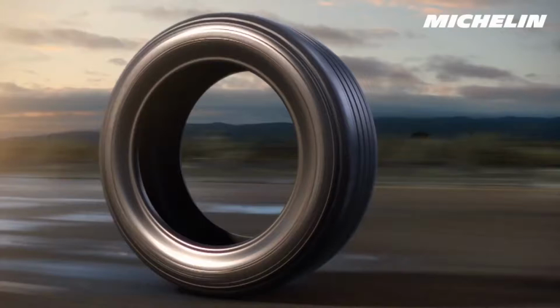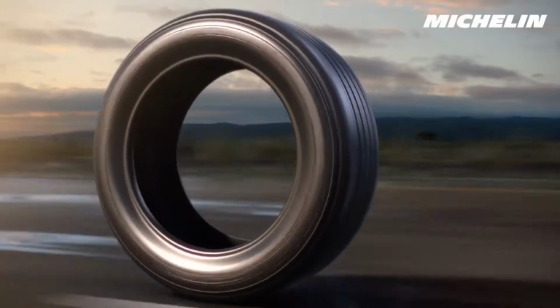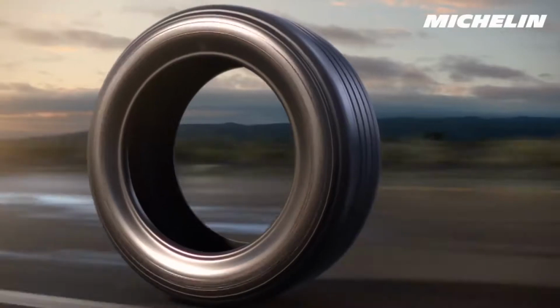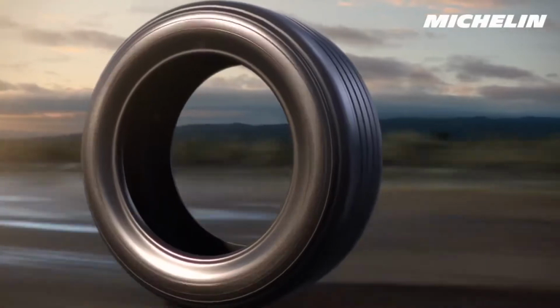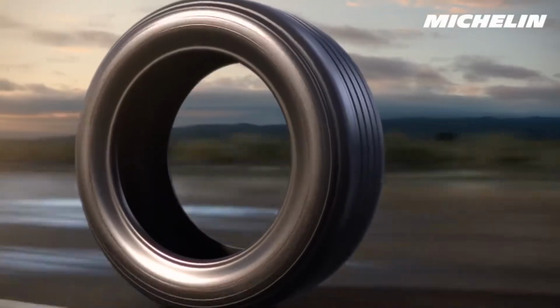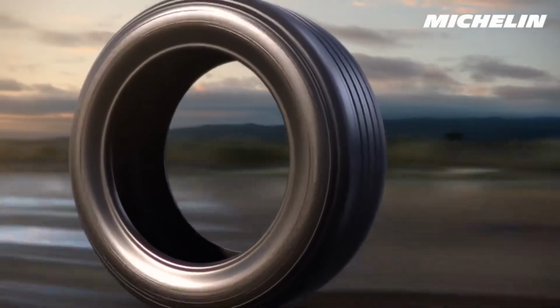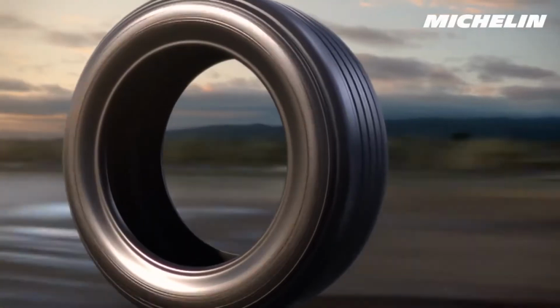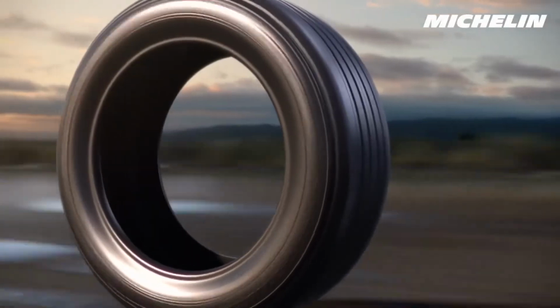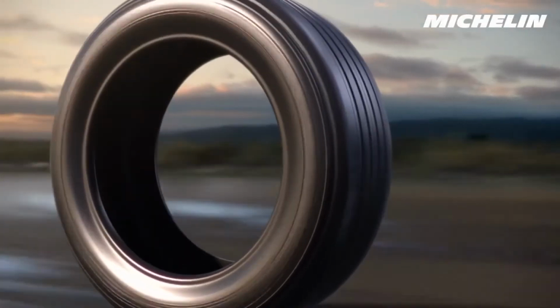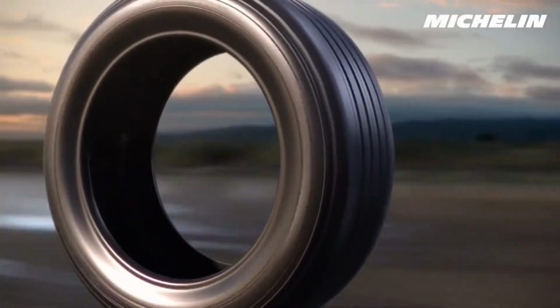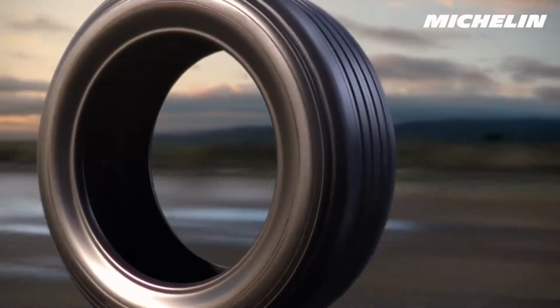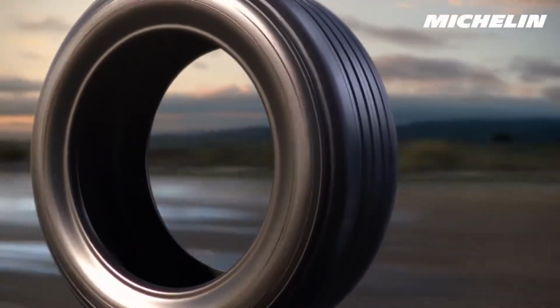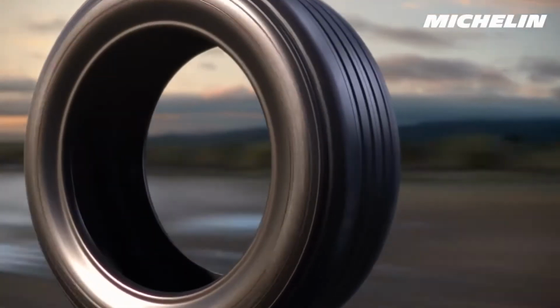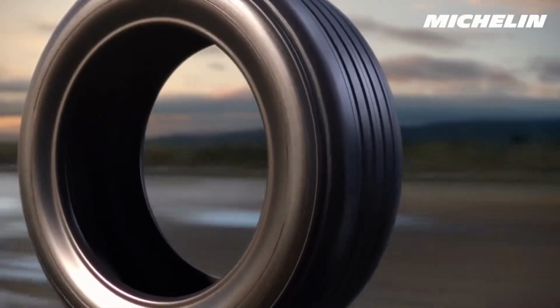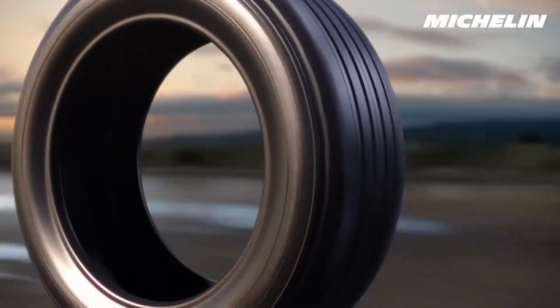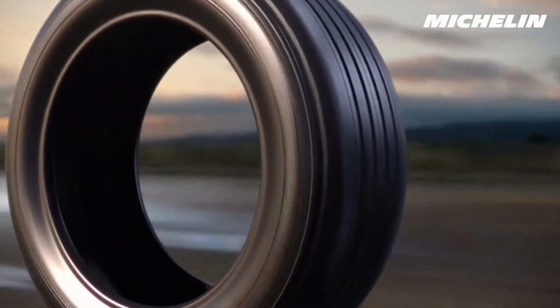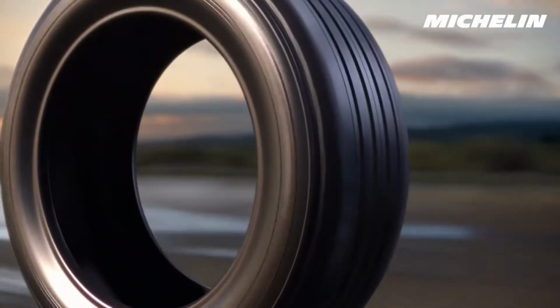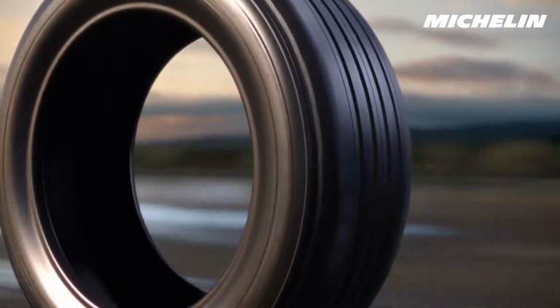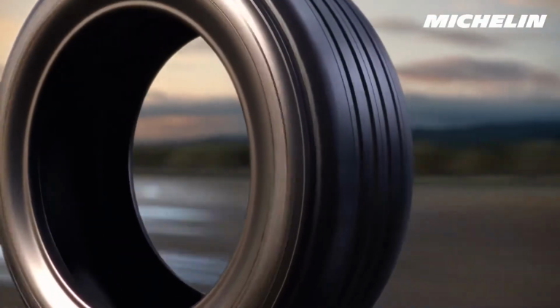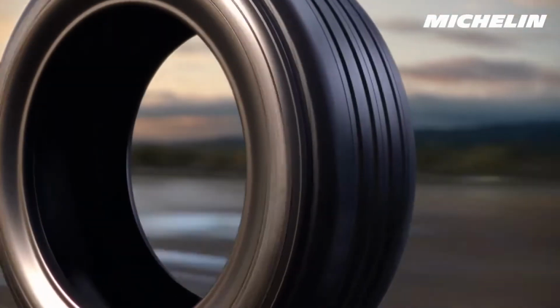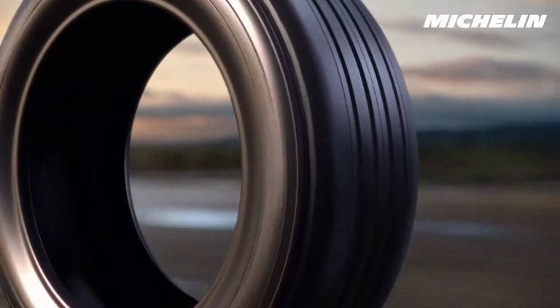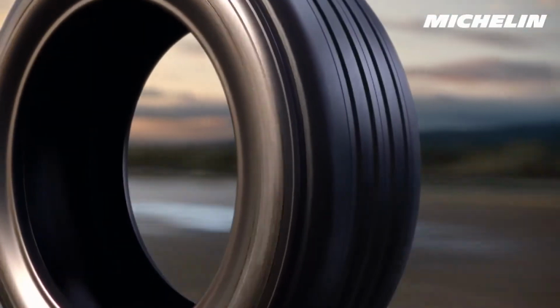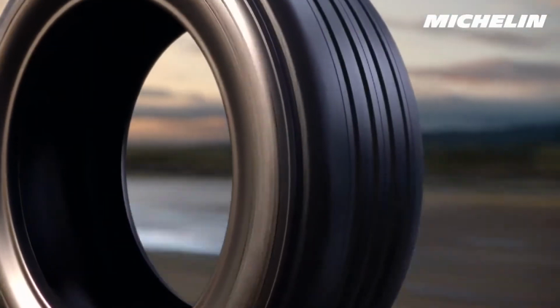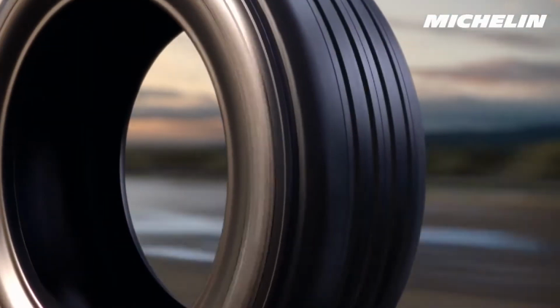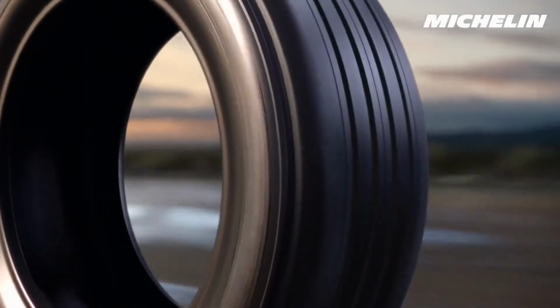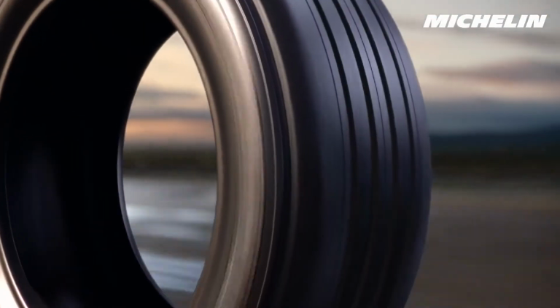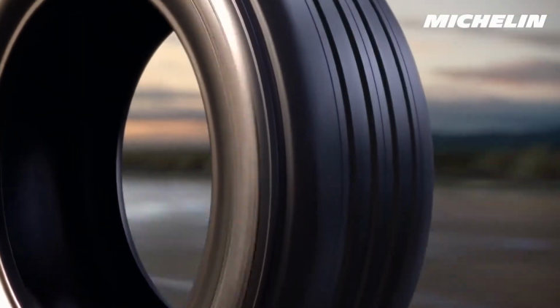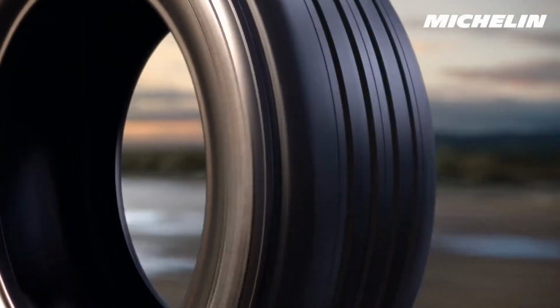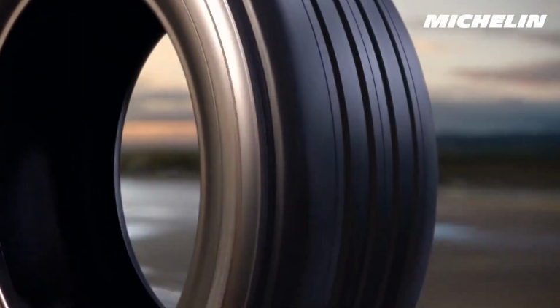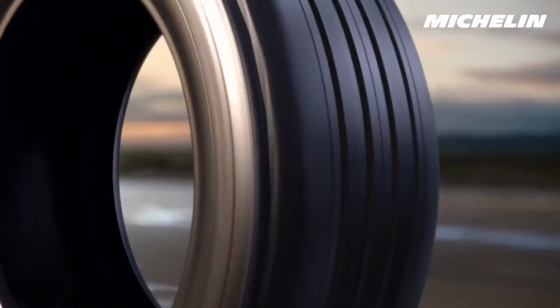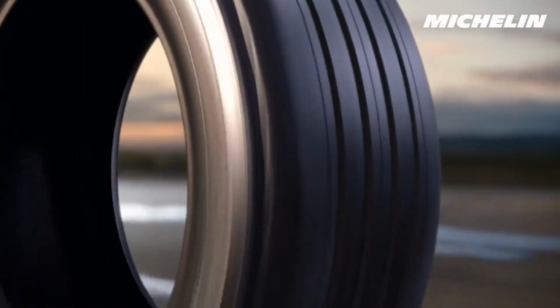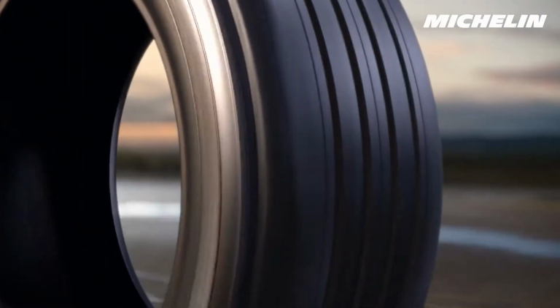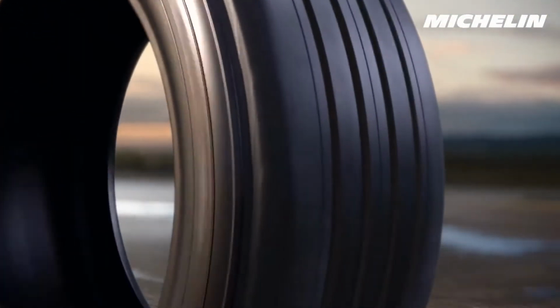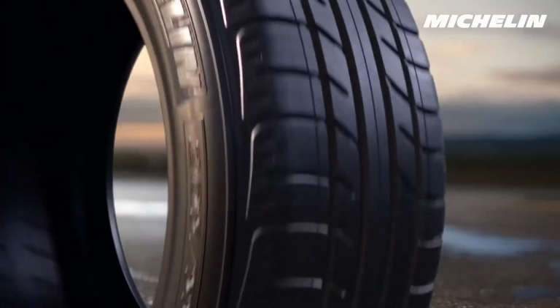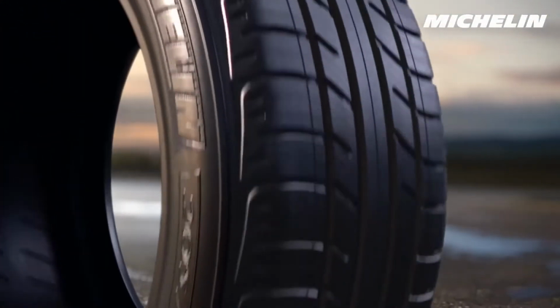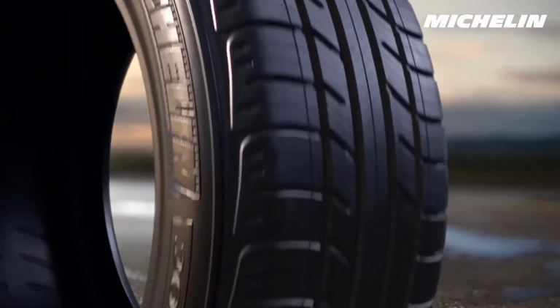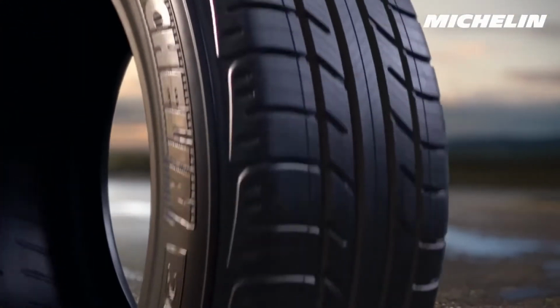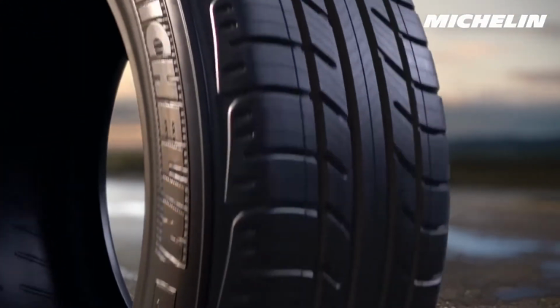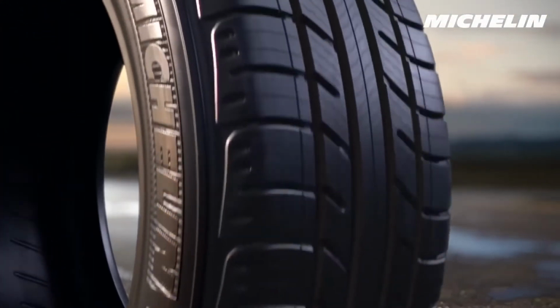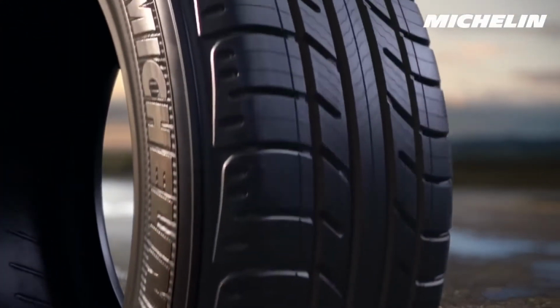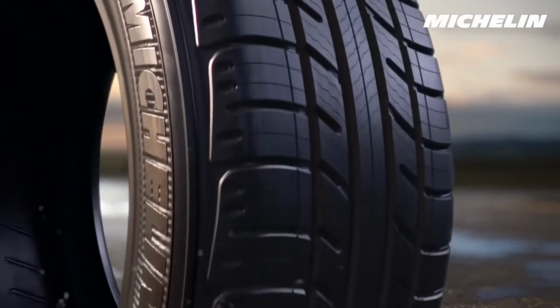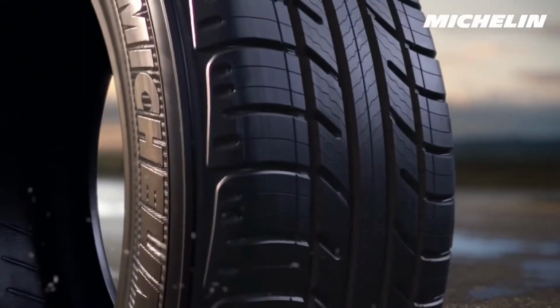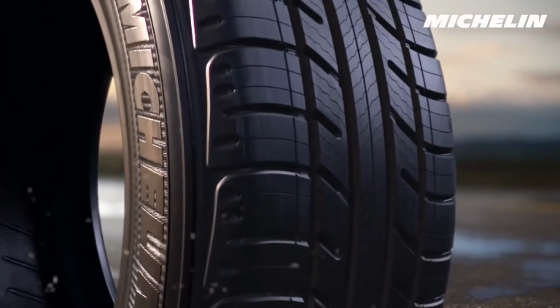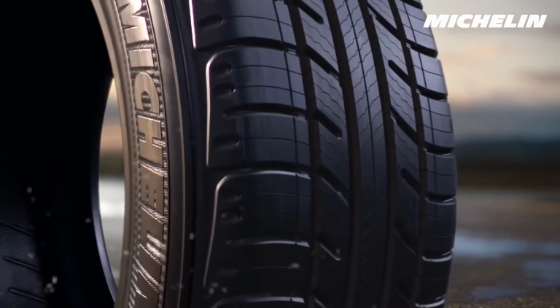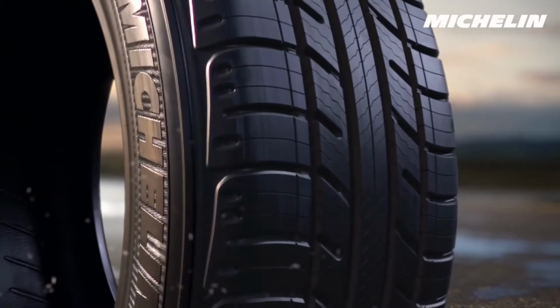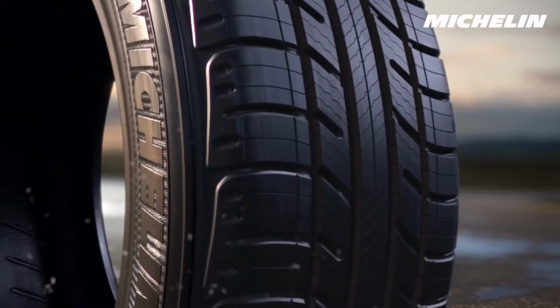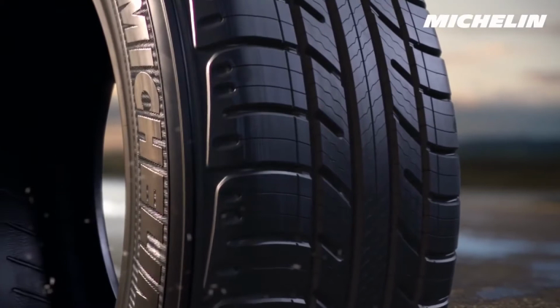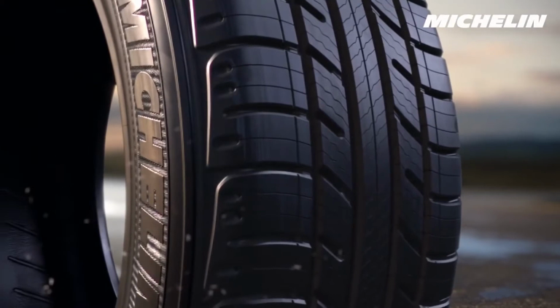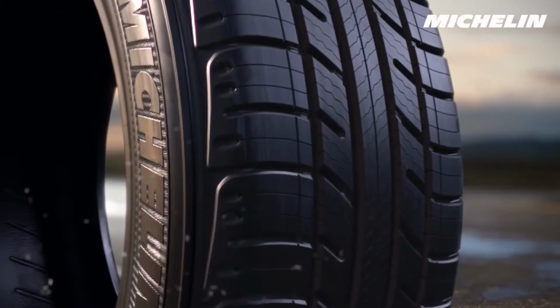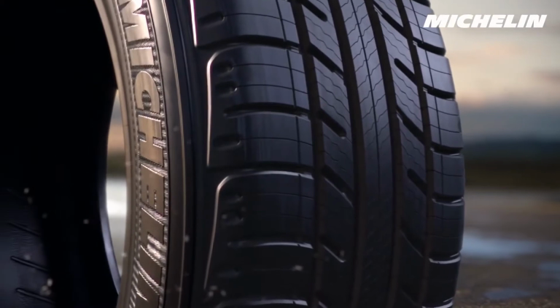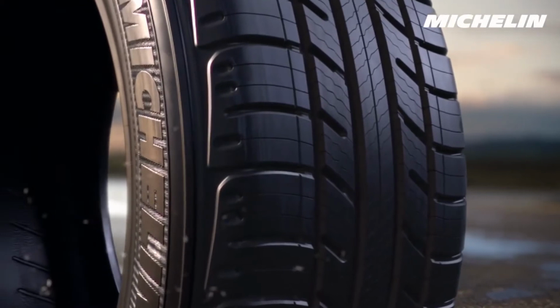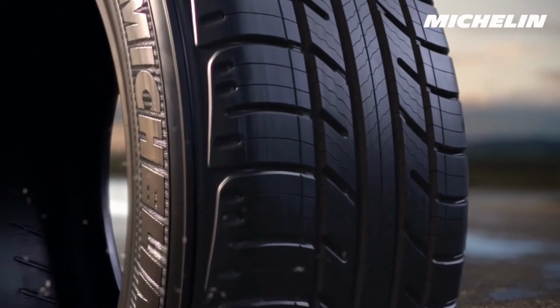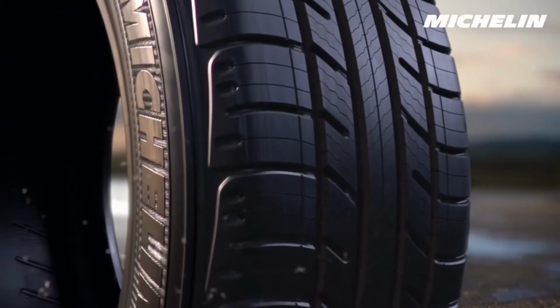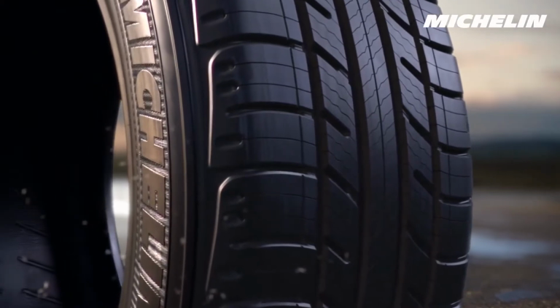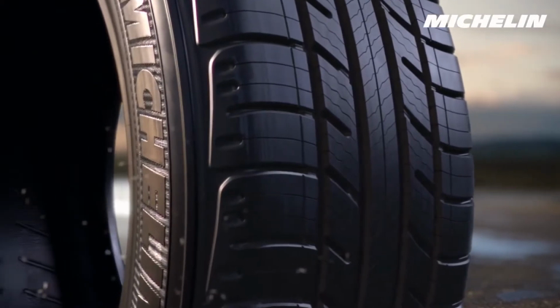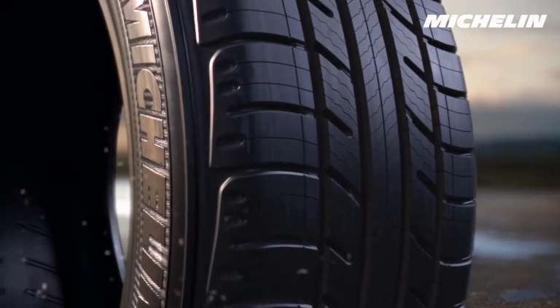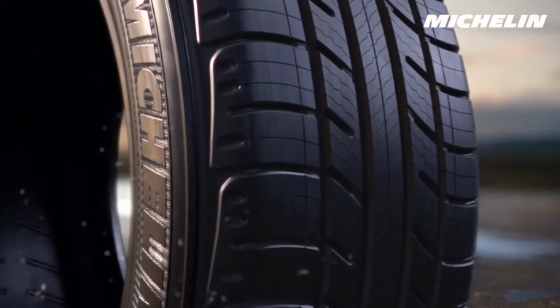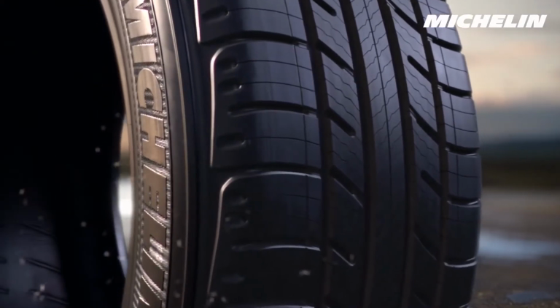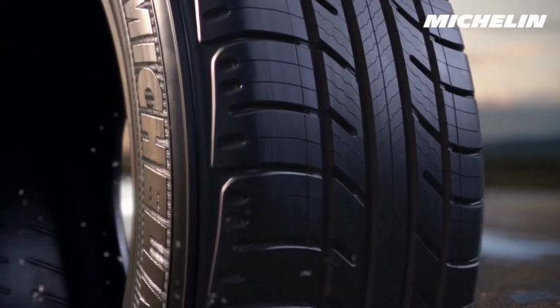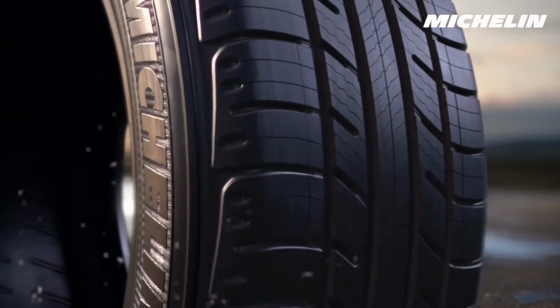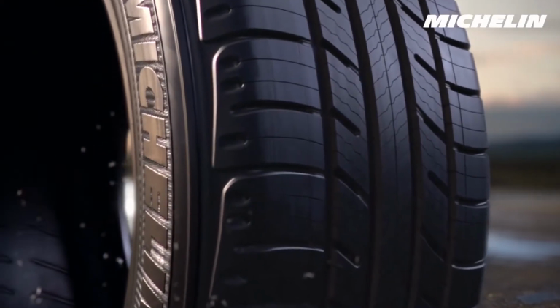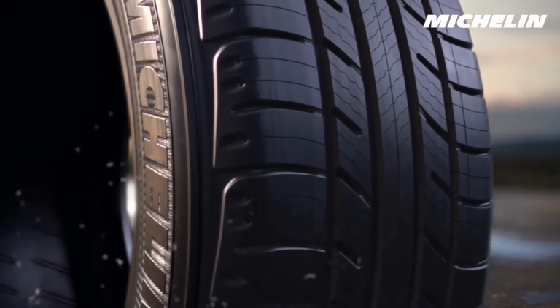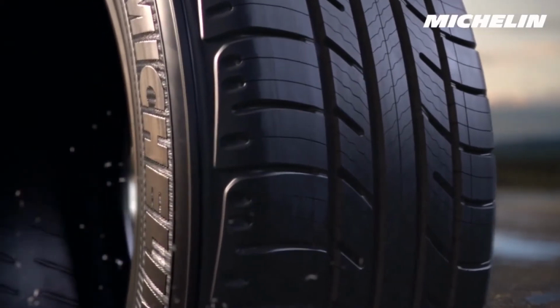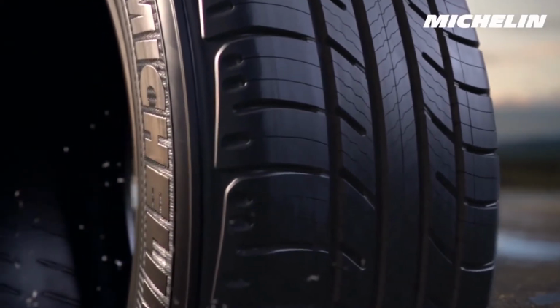All tires wear down, but your safety shouldn't wear out. Introducing the new Michelin Premier family of tires with Evergrip technology.